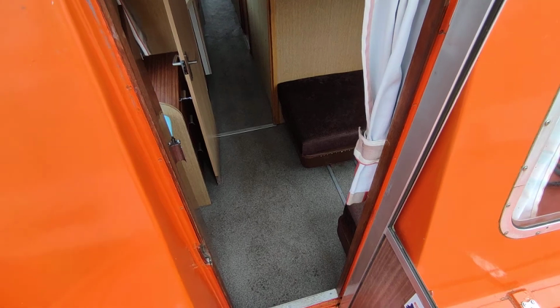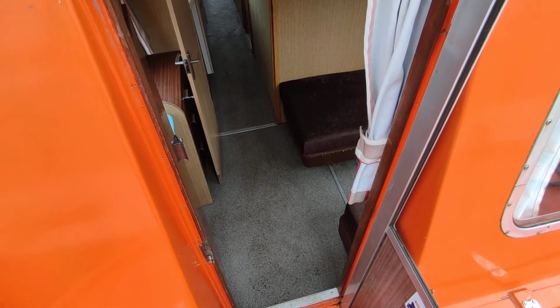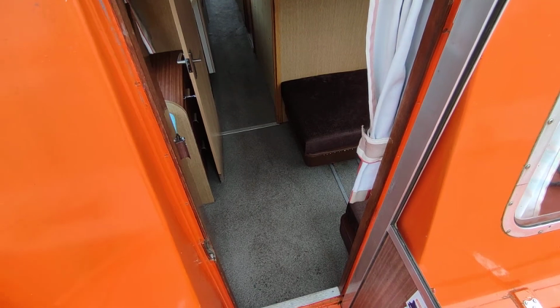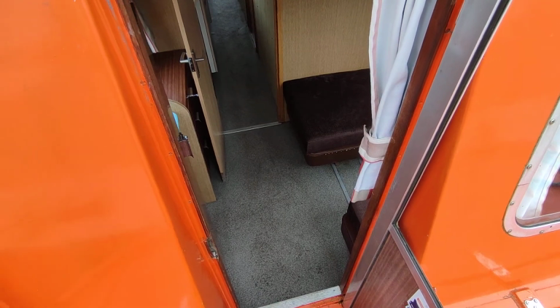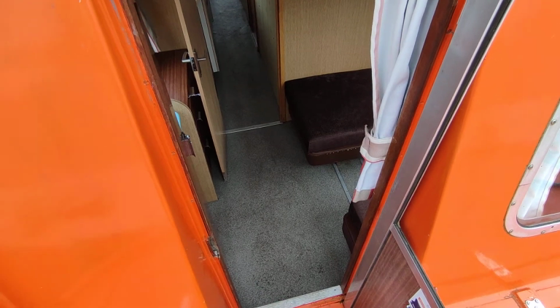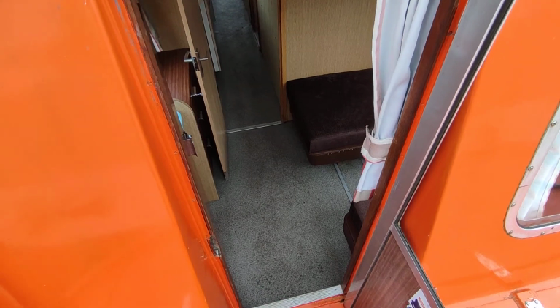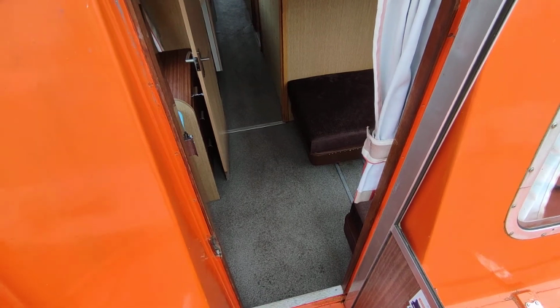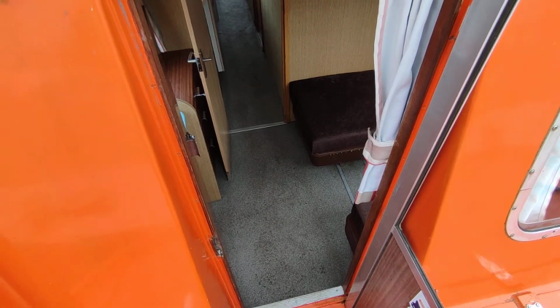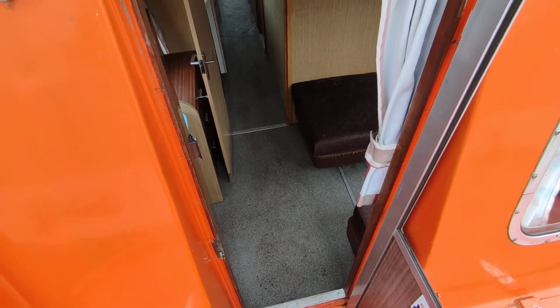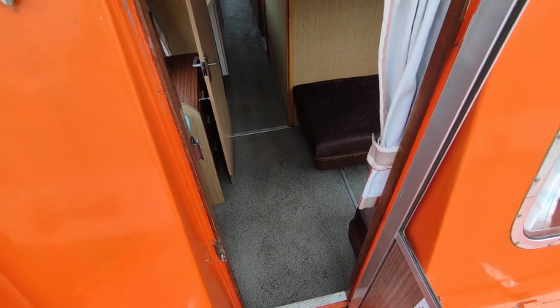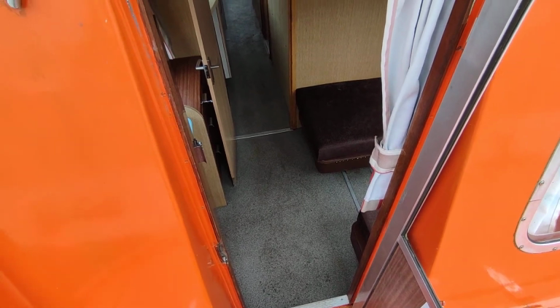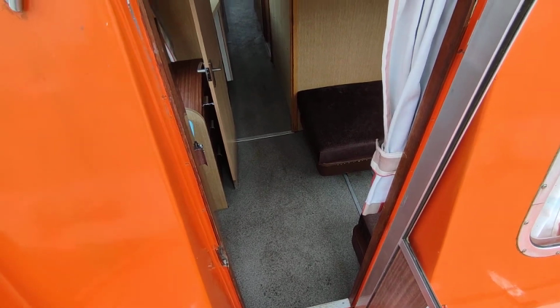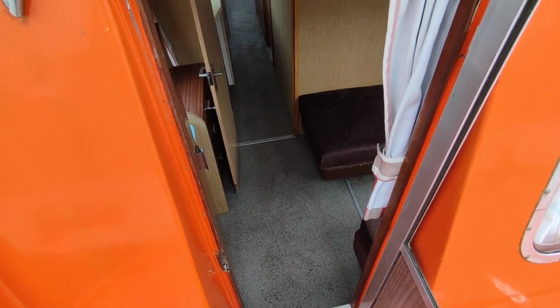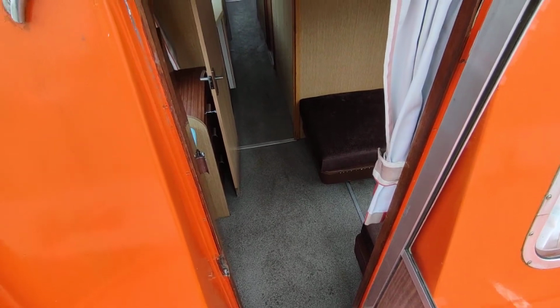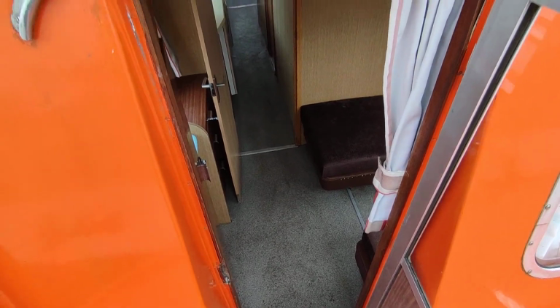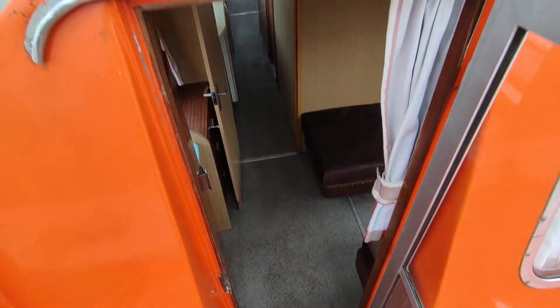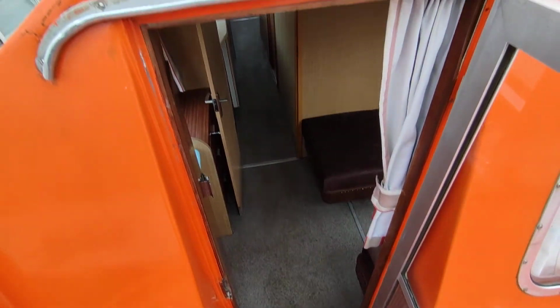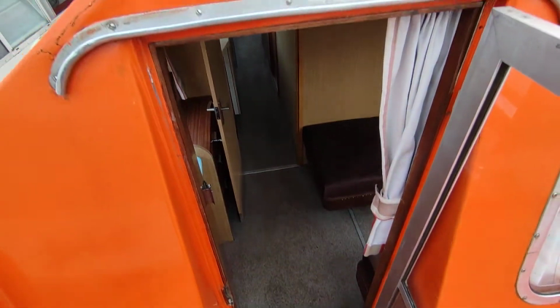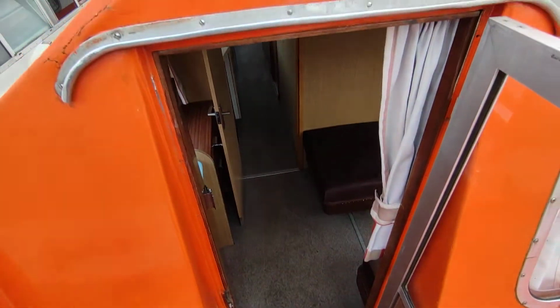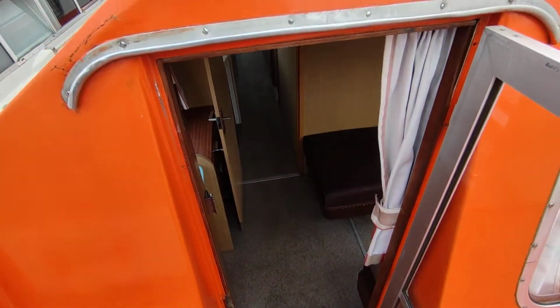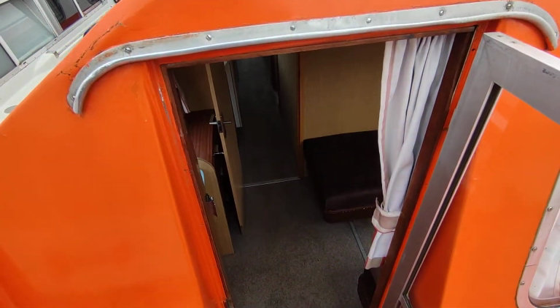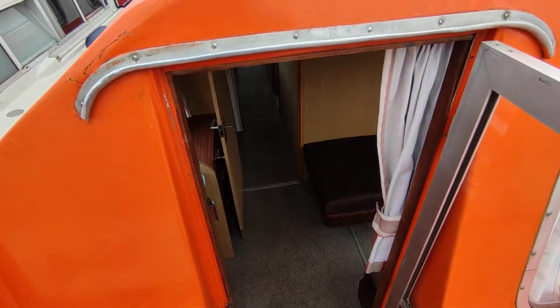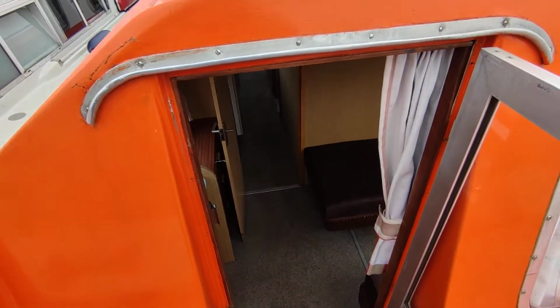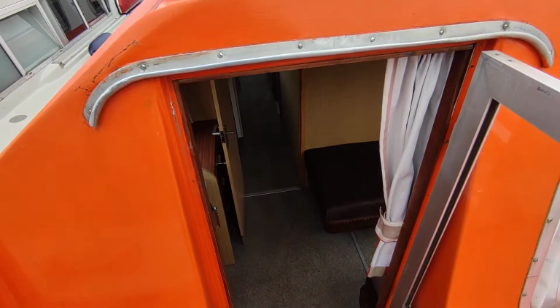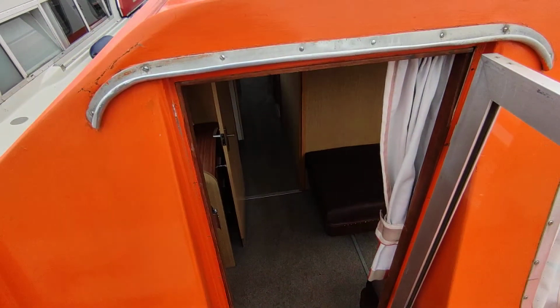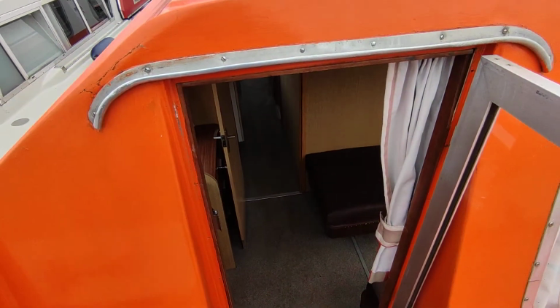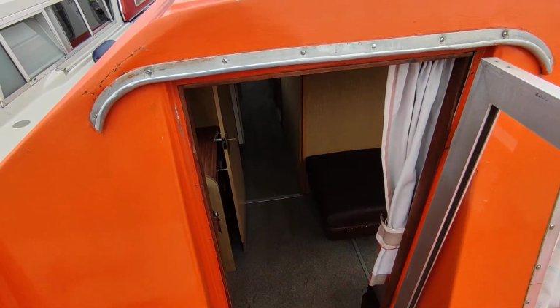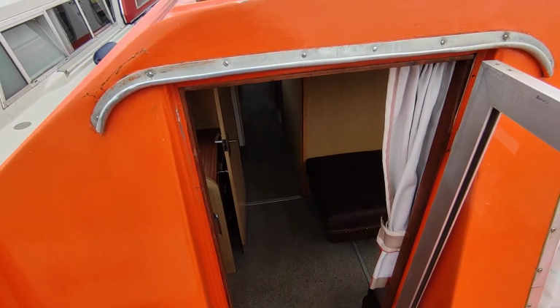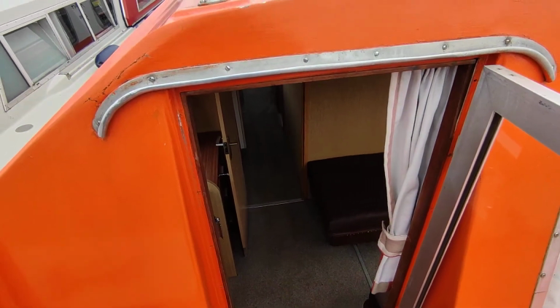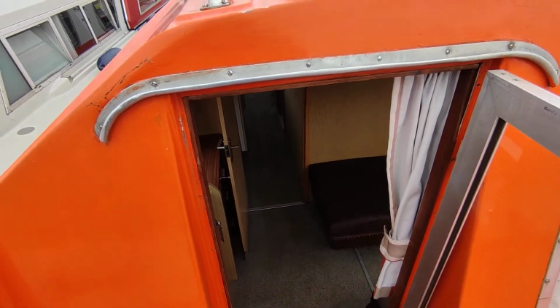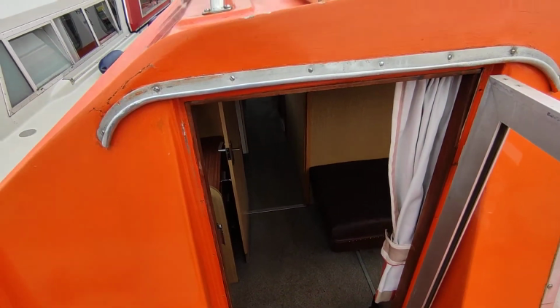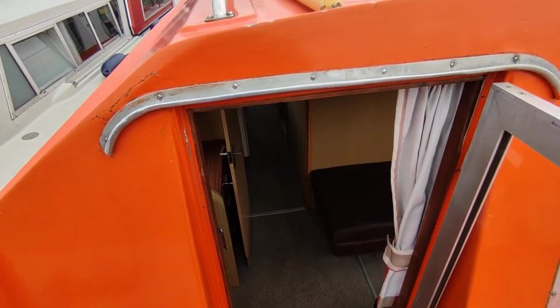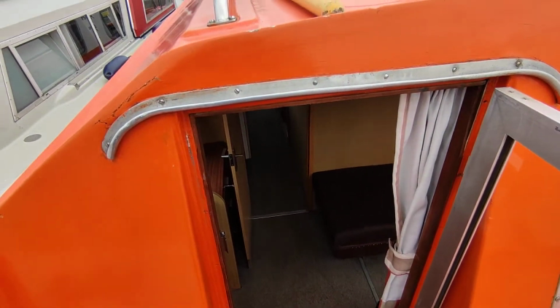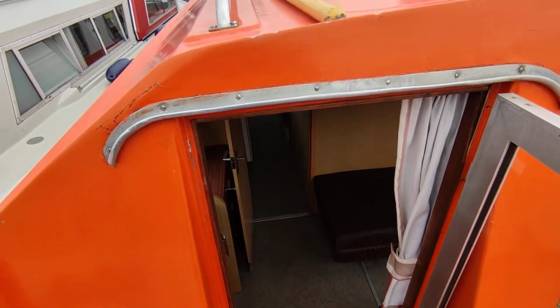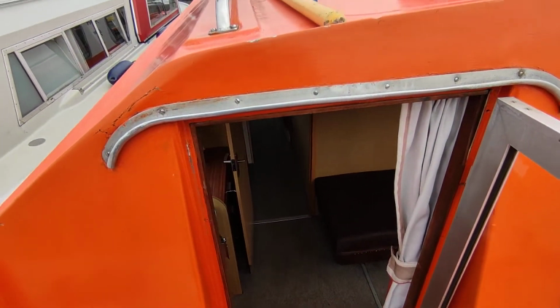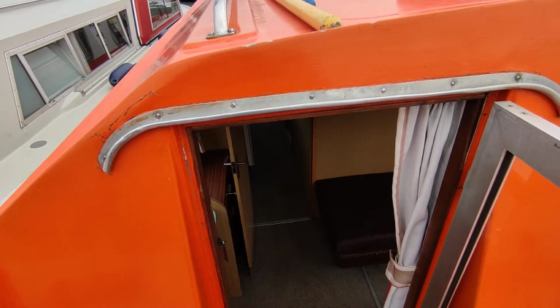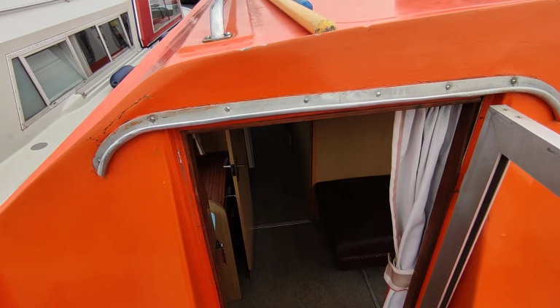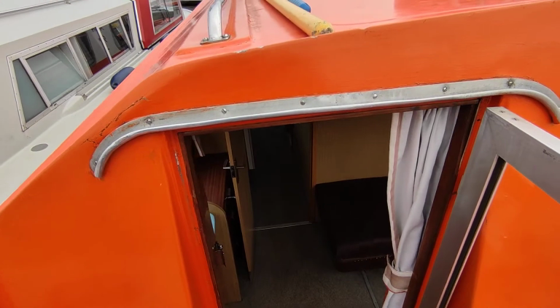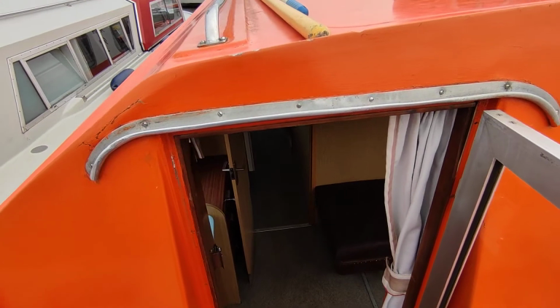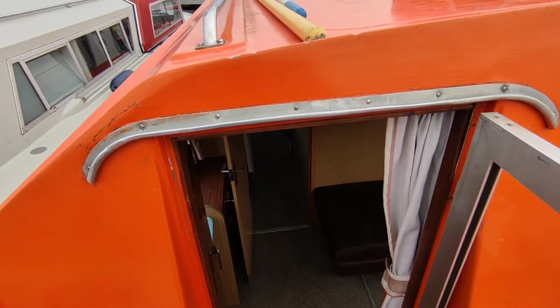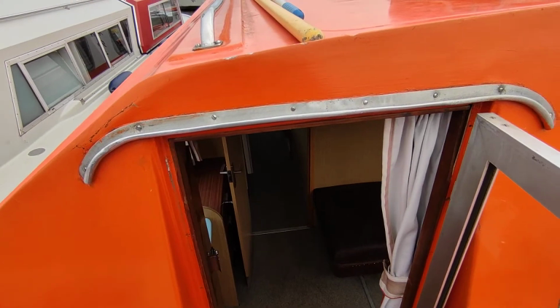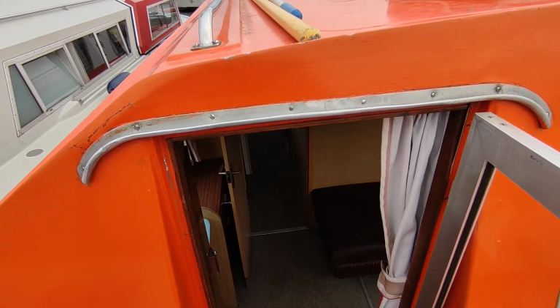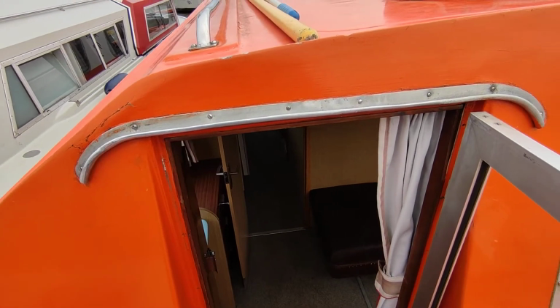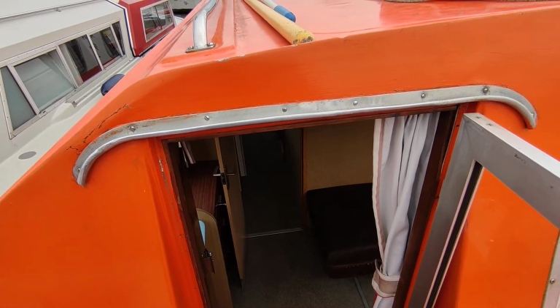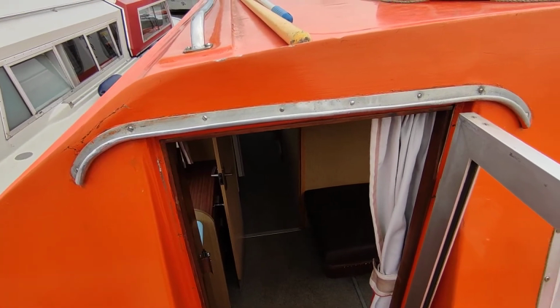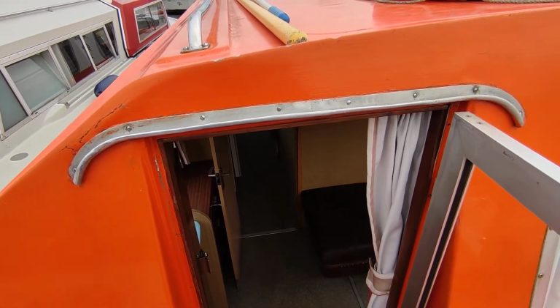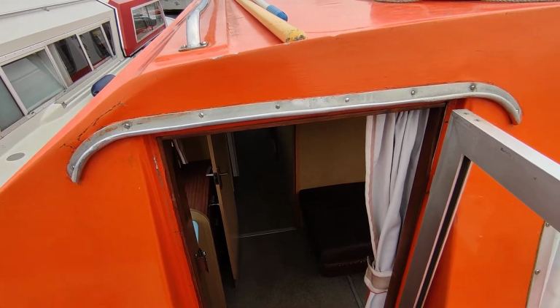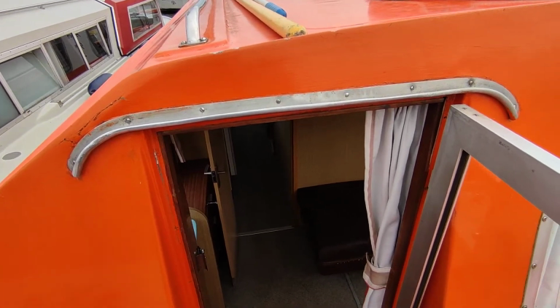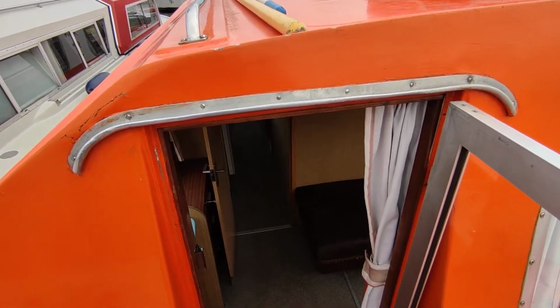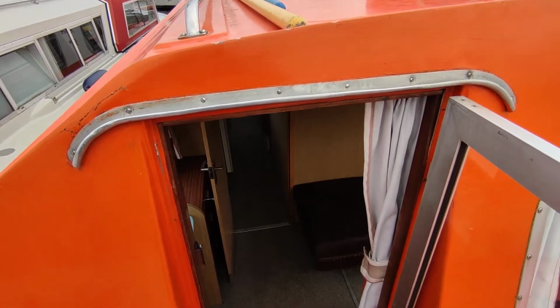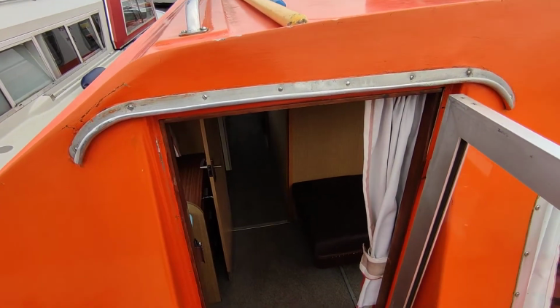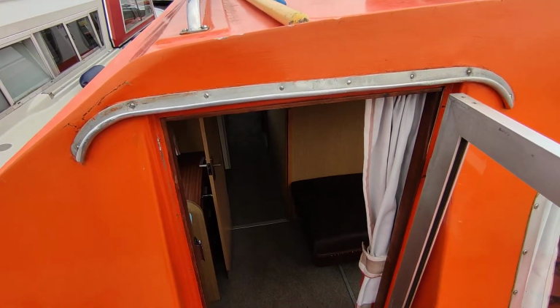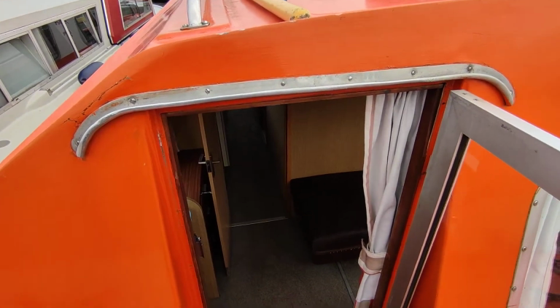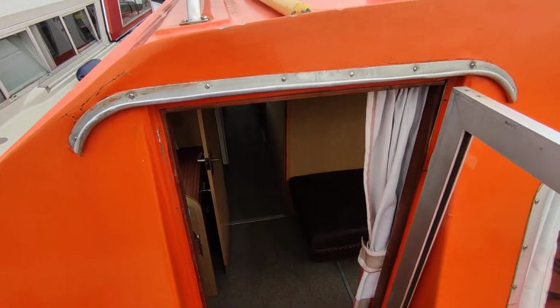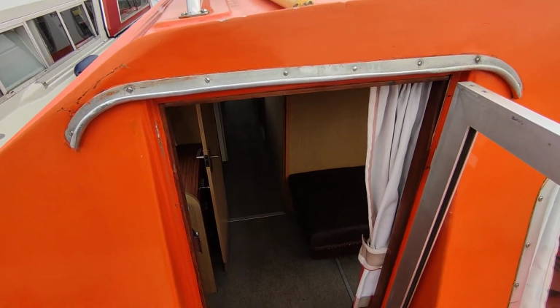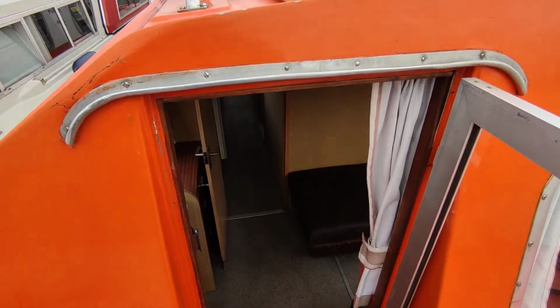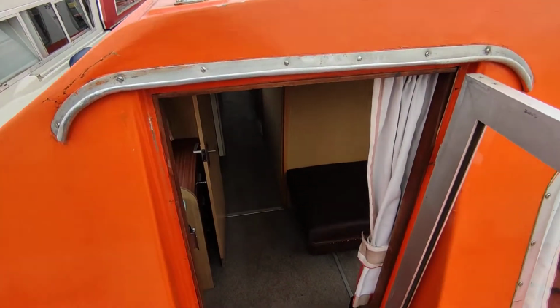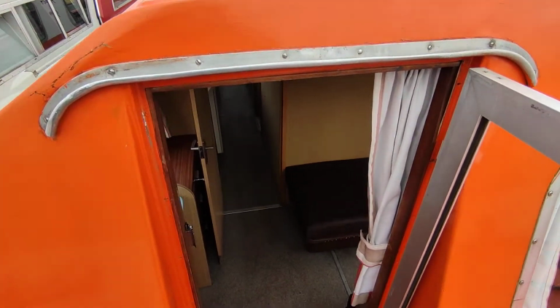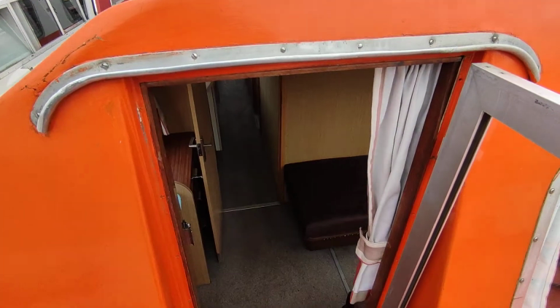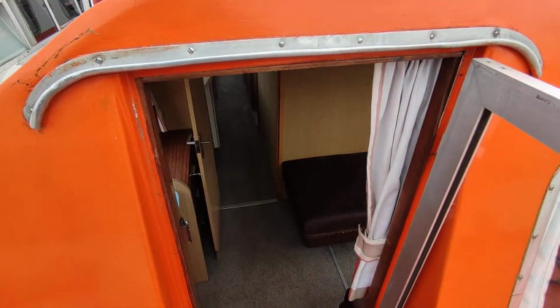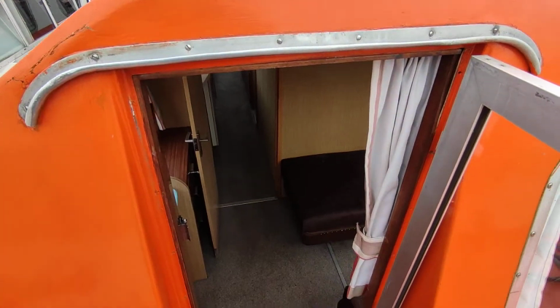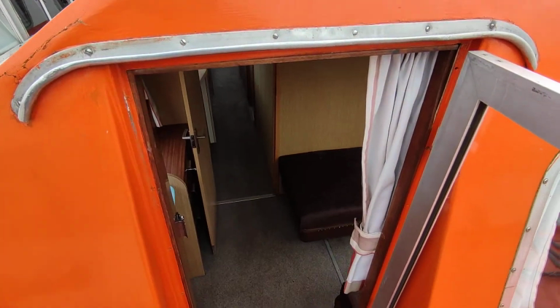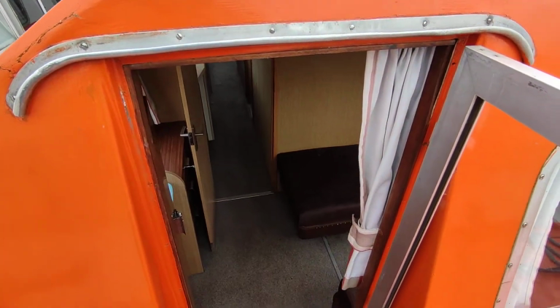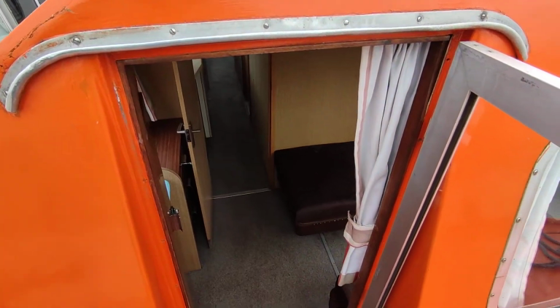This is Steve Biggs of Boat Shed Norfolk on board a Bounty 37 X-Hire Cruiser, just off-hire at the end of this season.